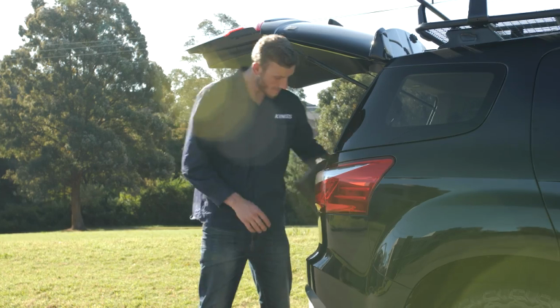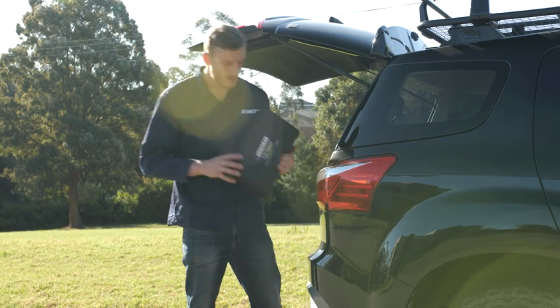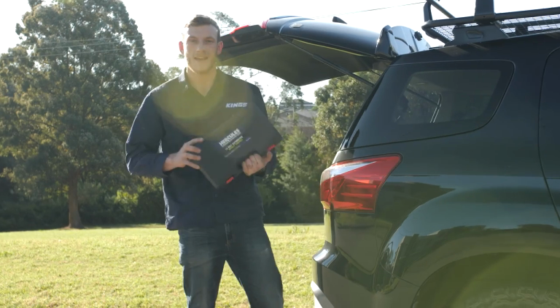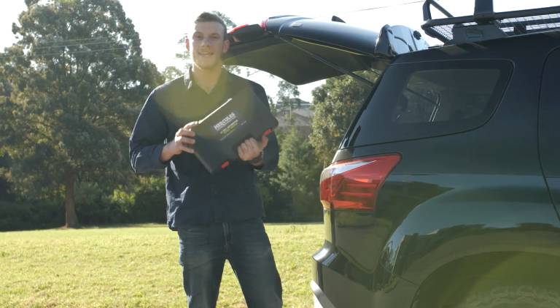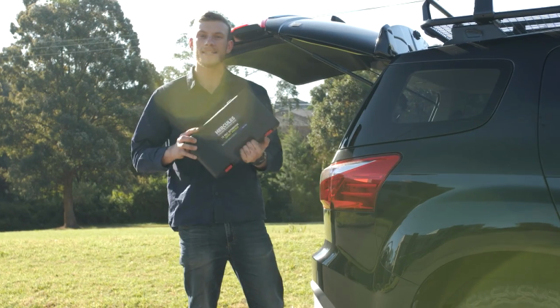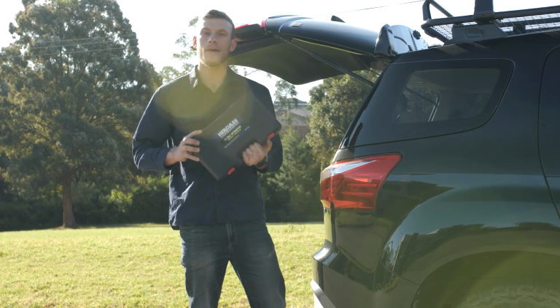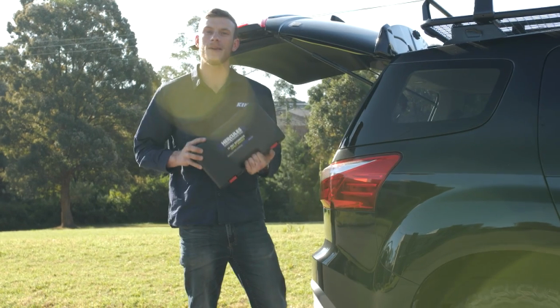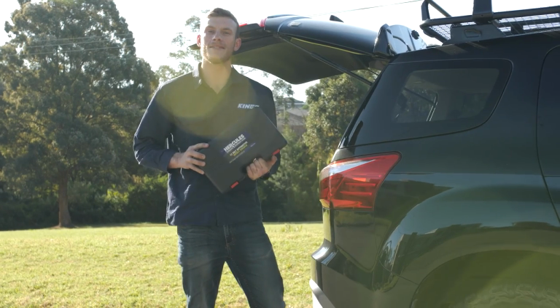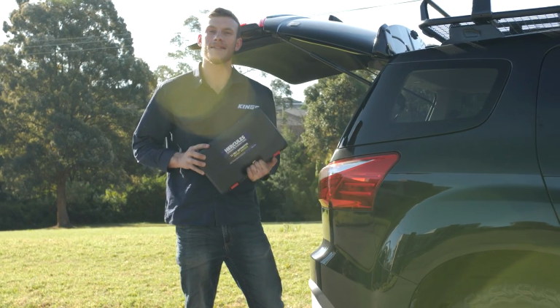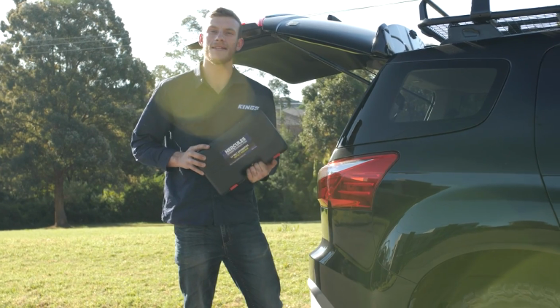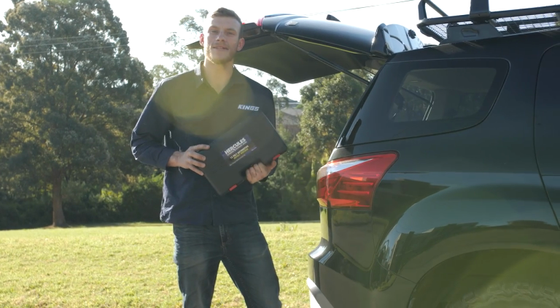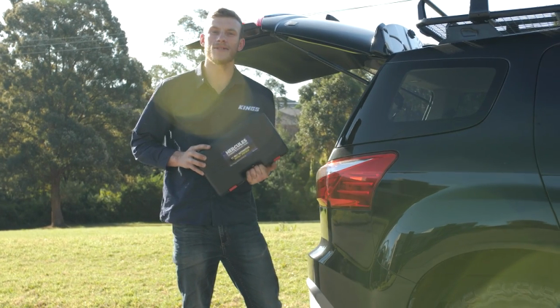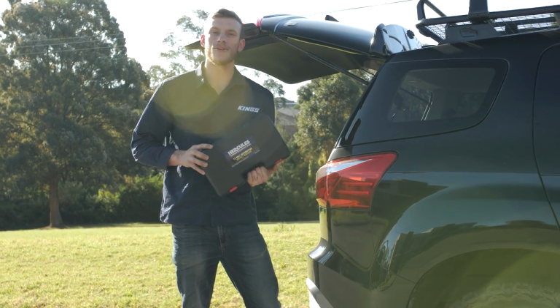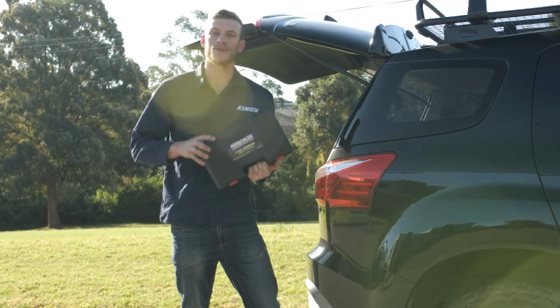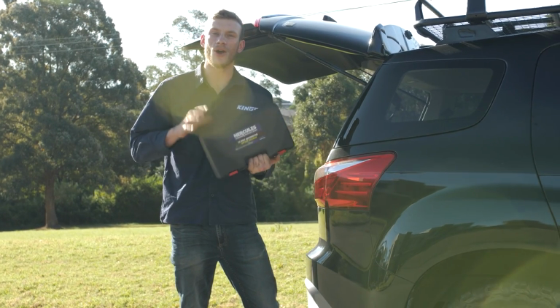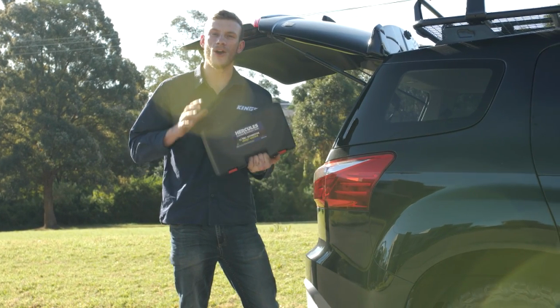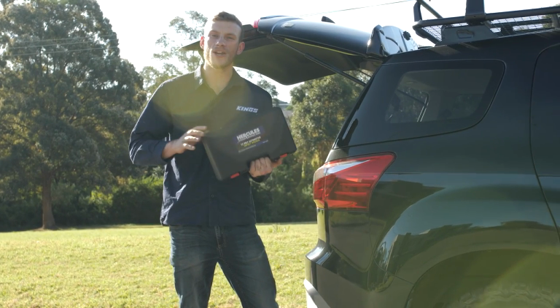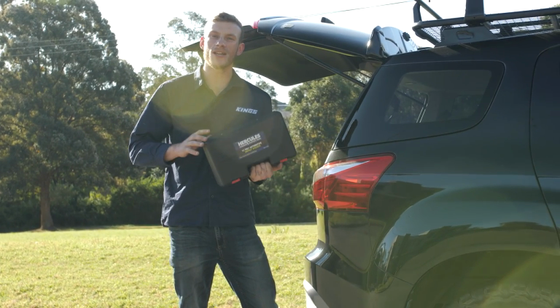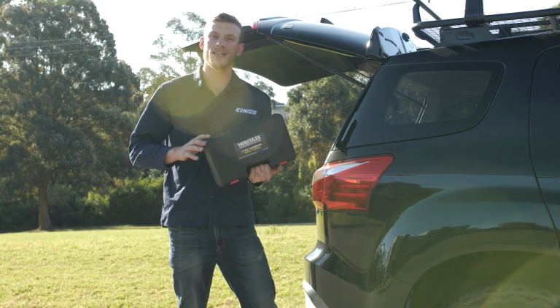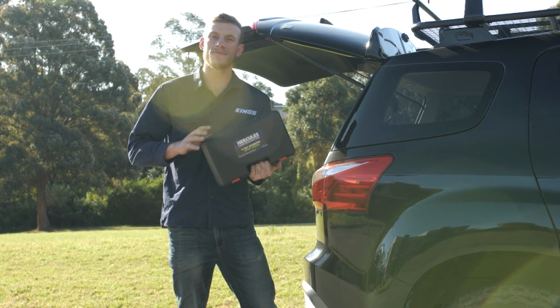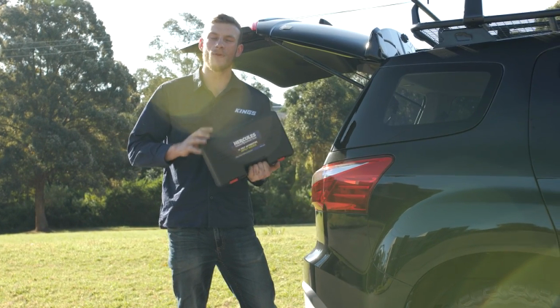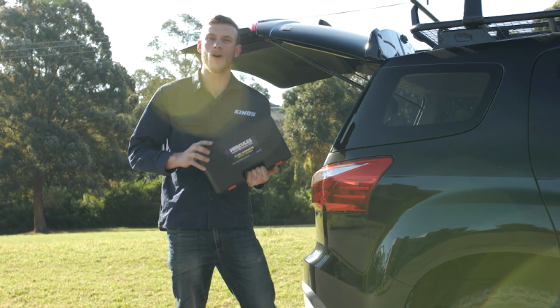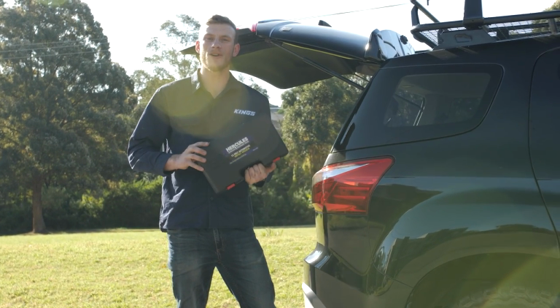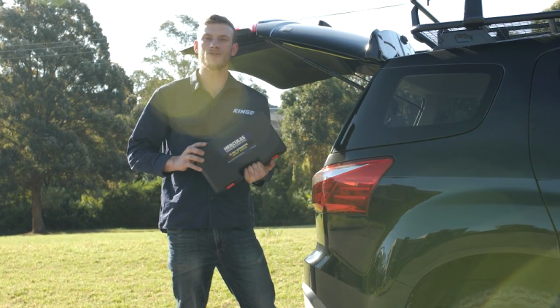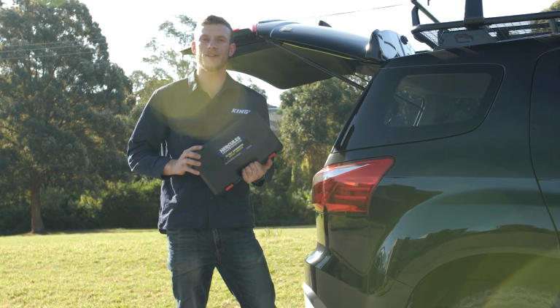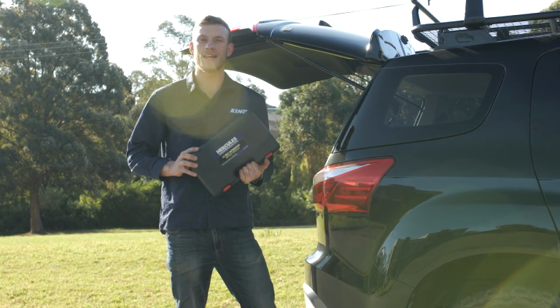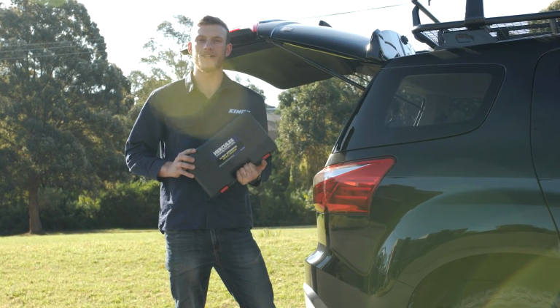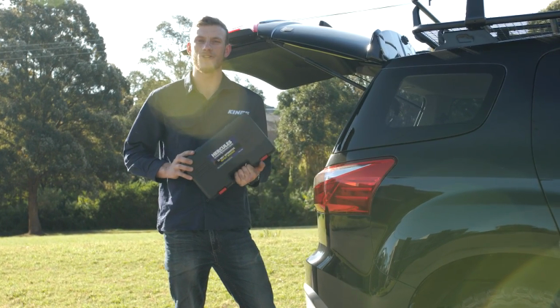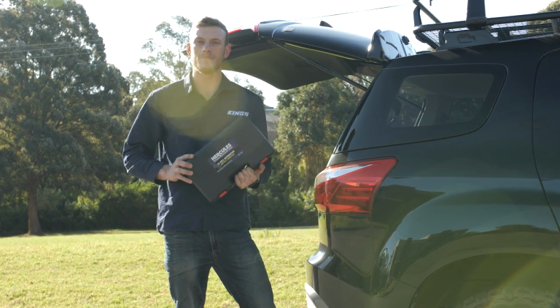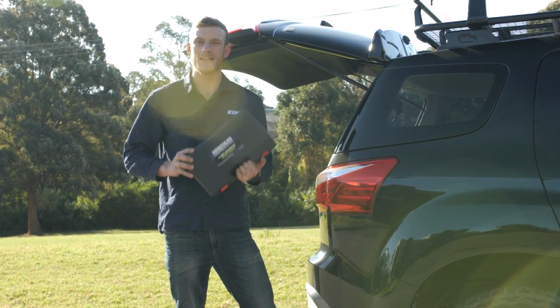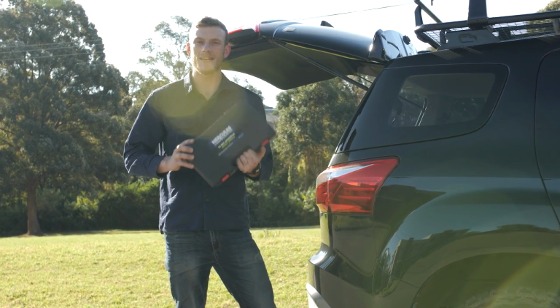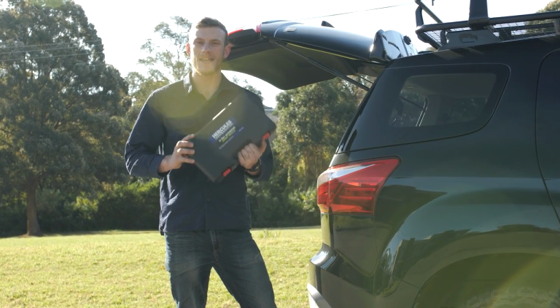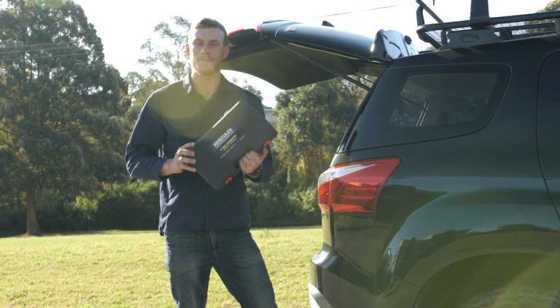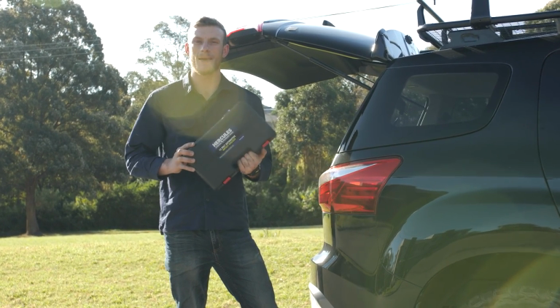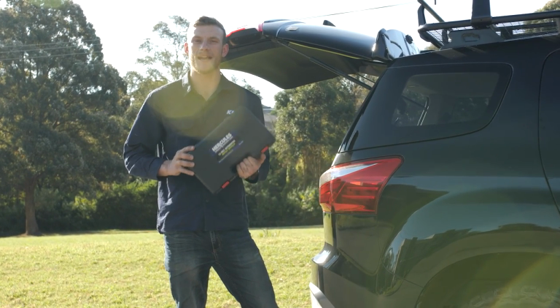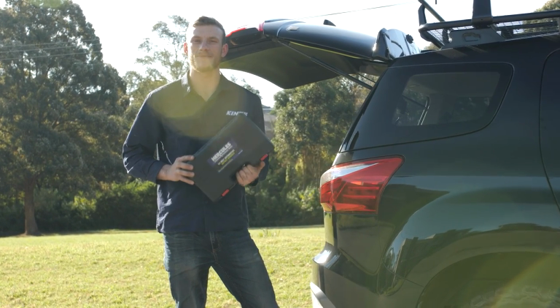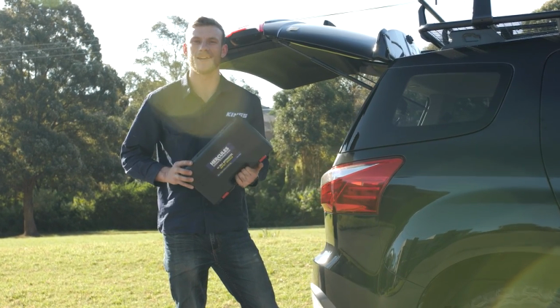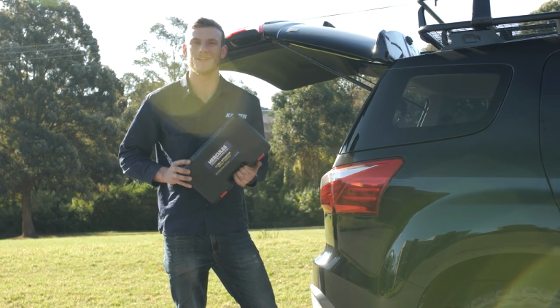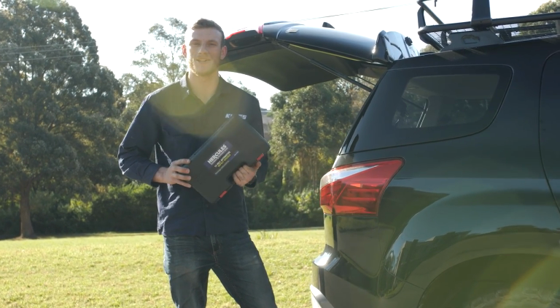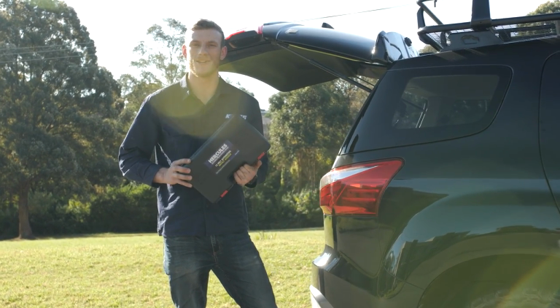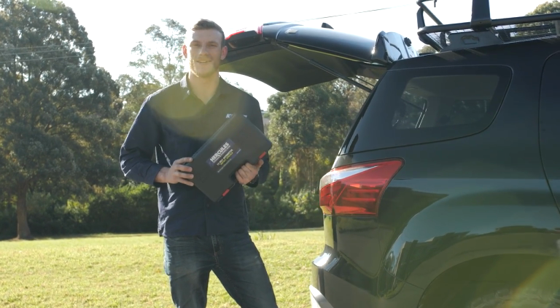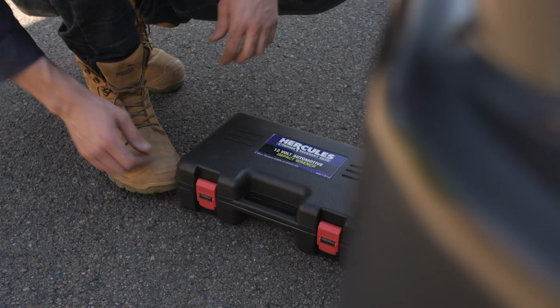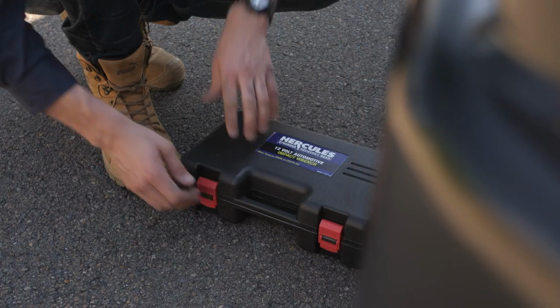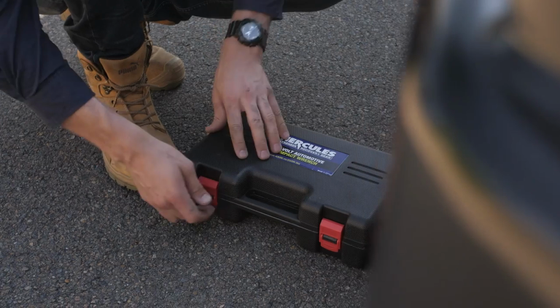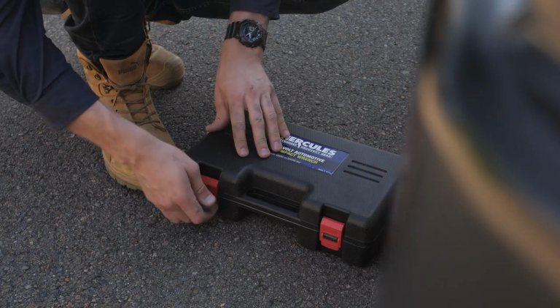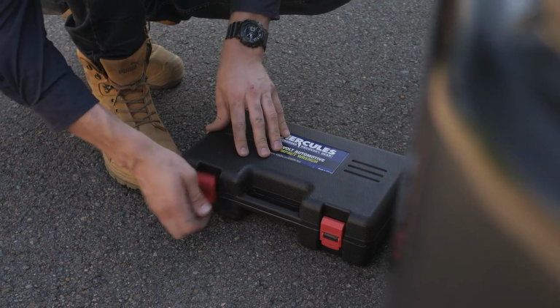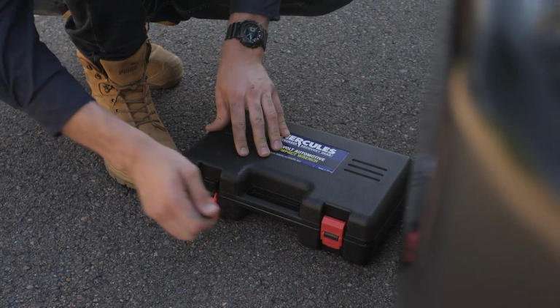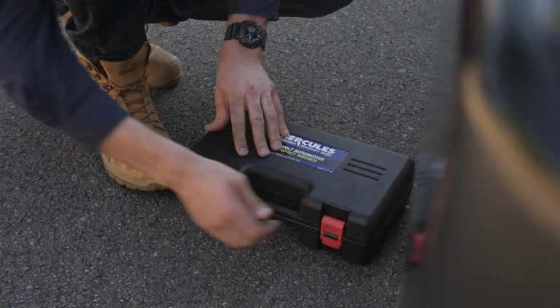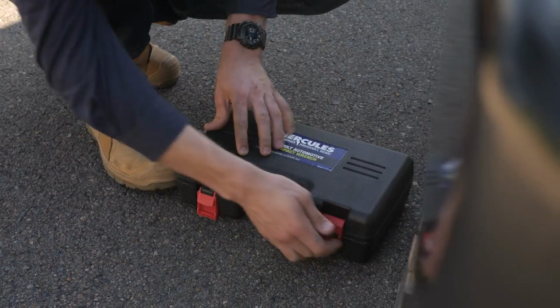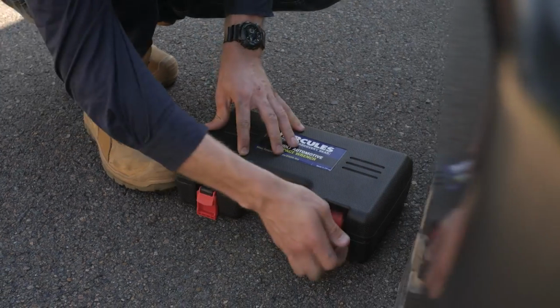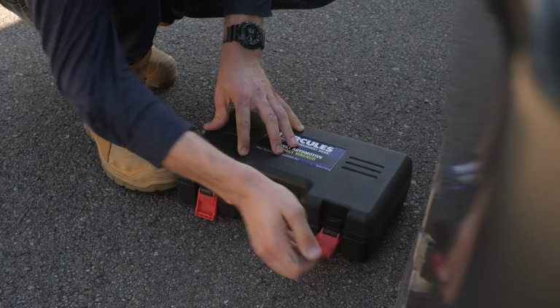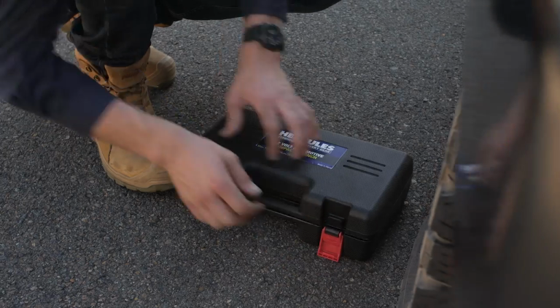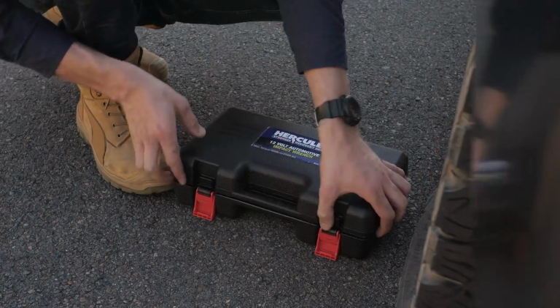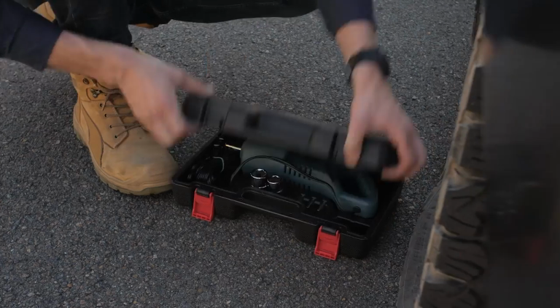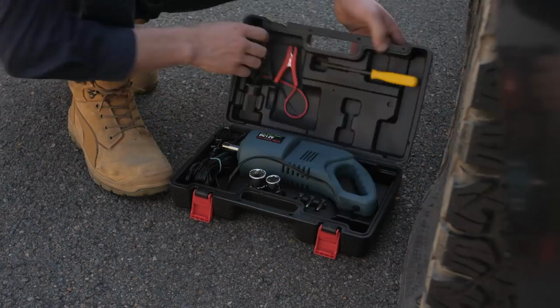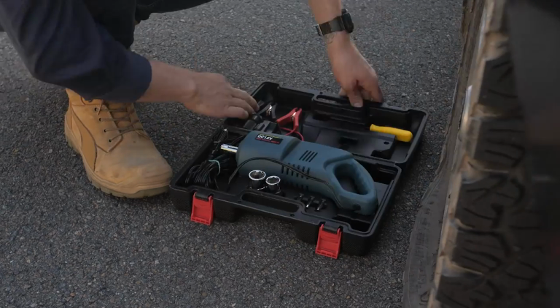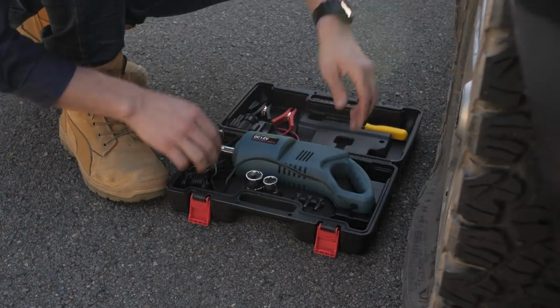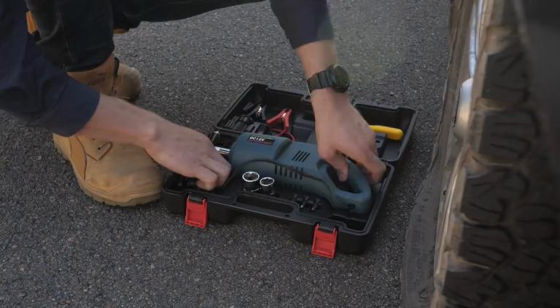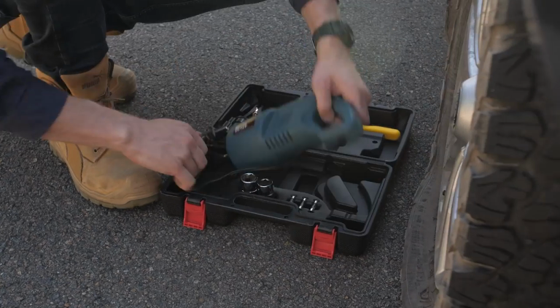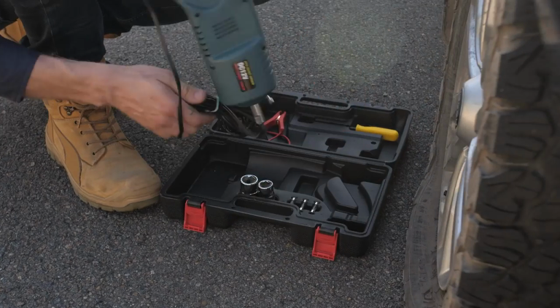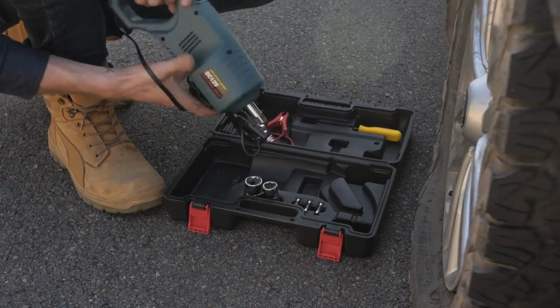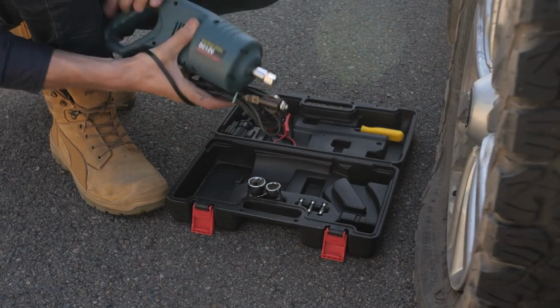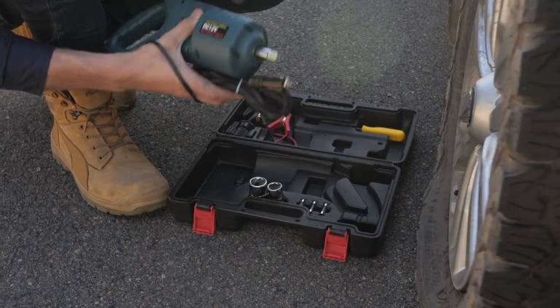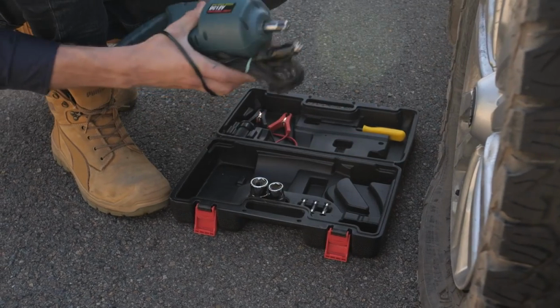Here's how easy it is to use the Hercules 480Nm impact wrench. First, open up the box and pull out the impact wrench.